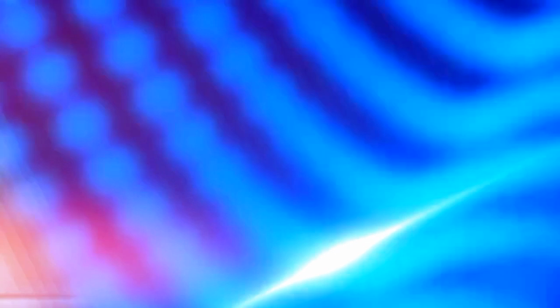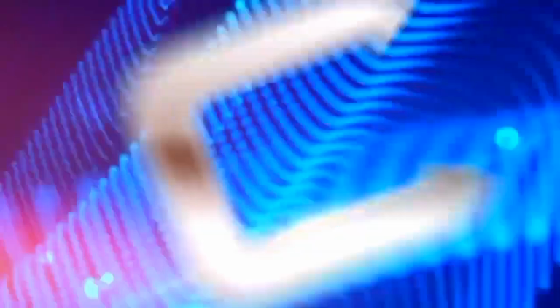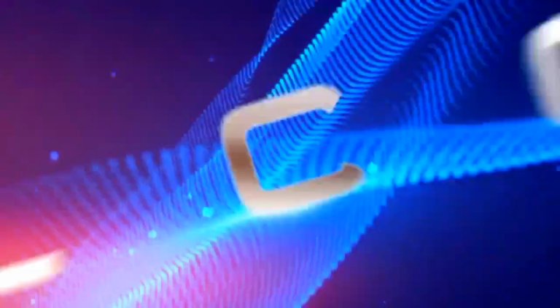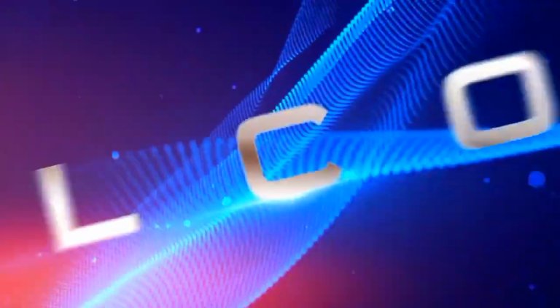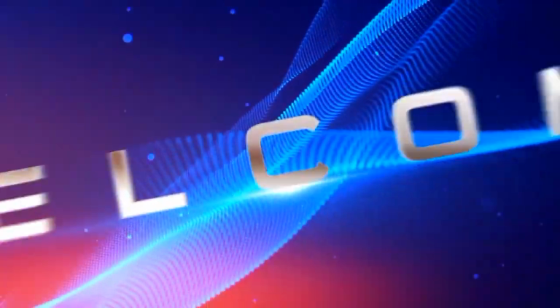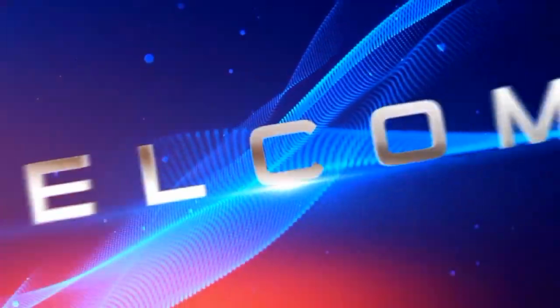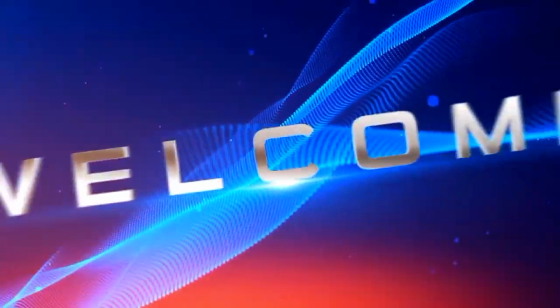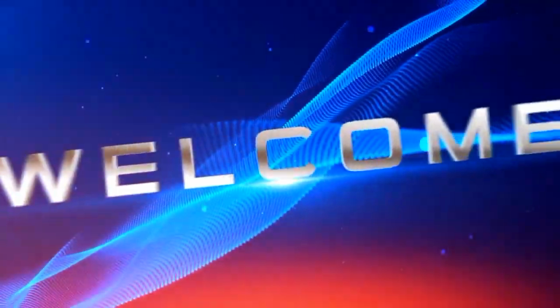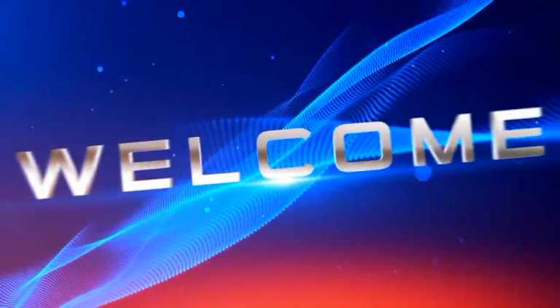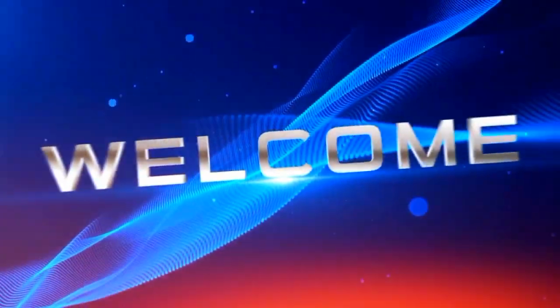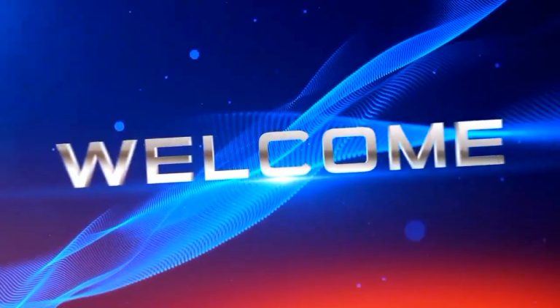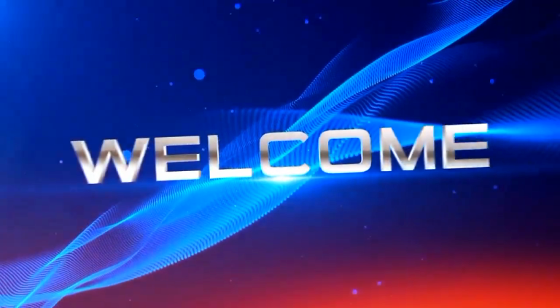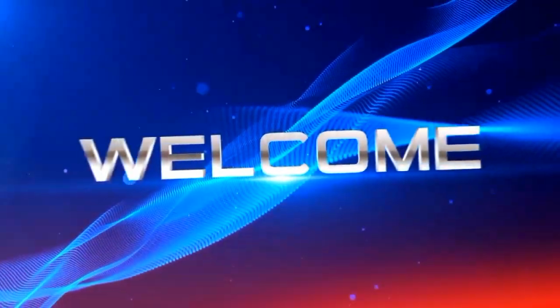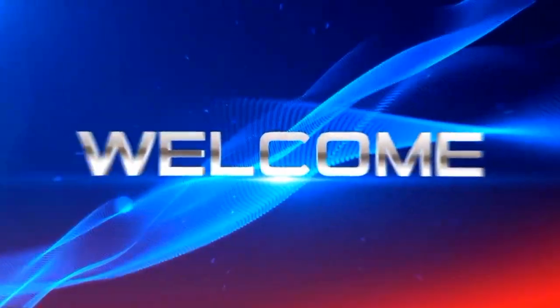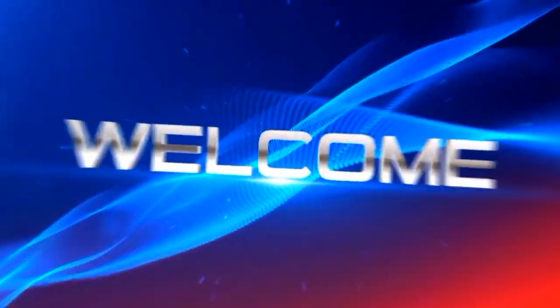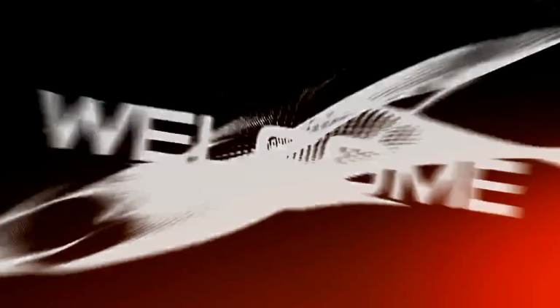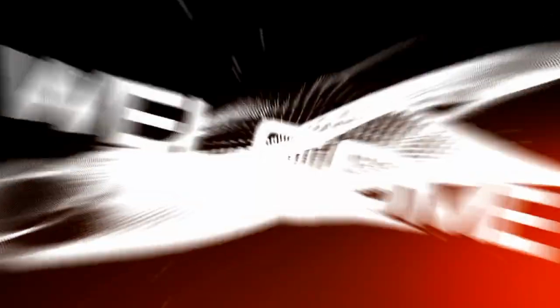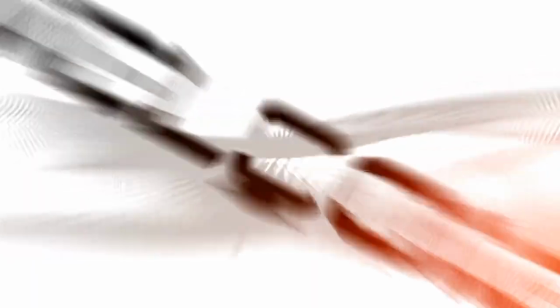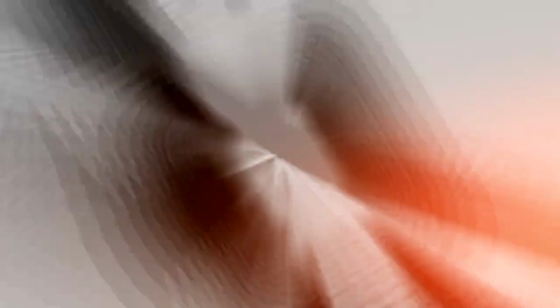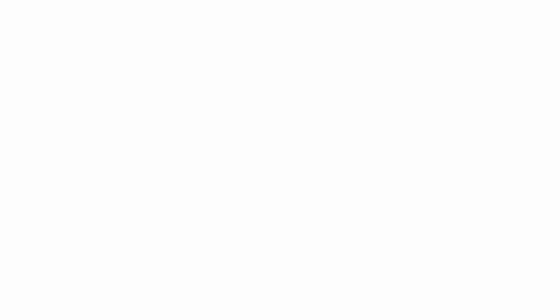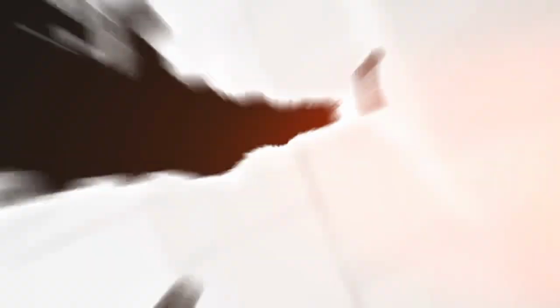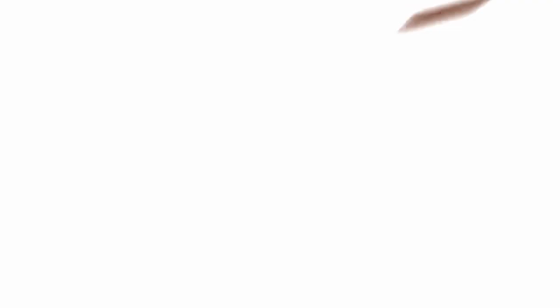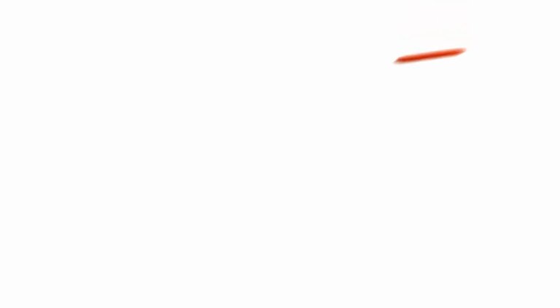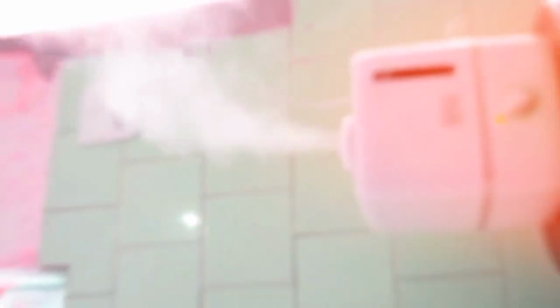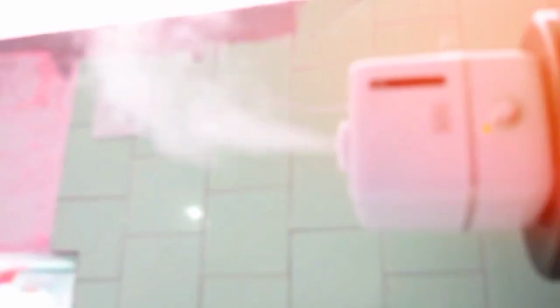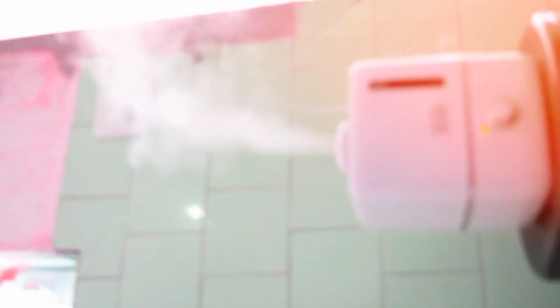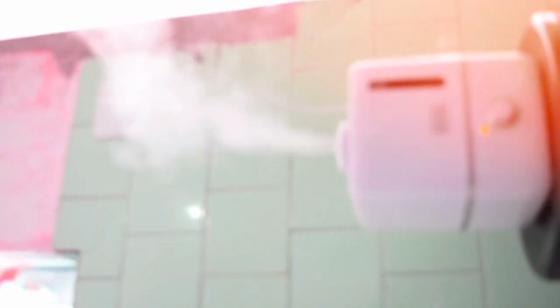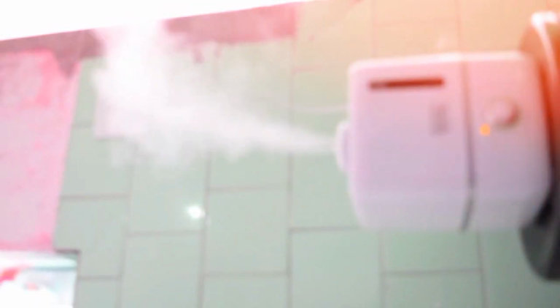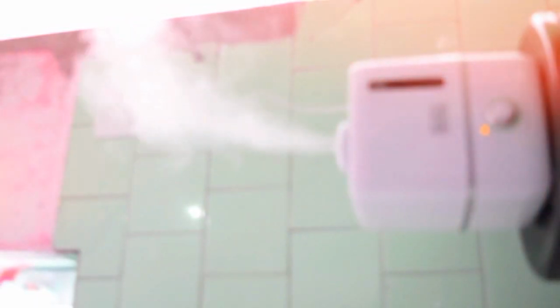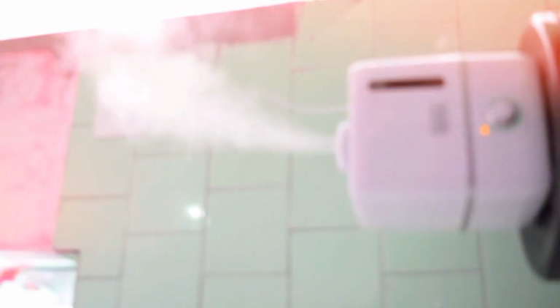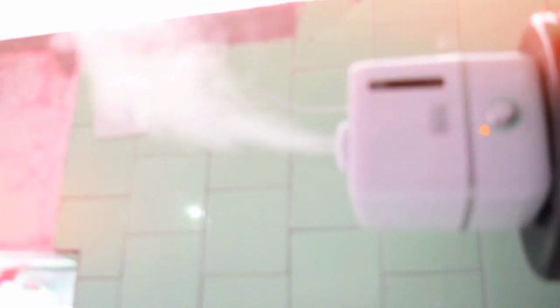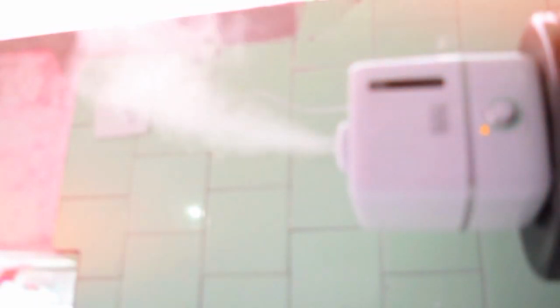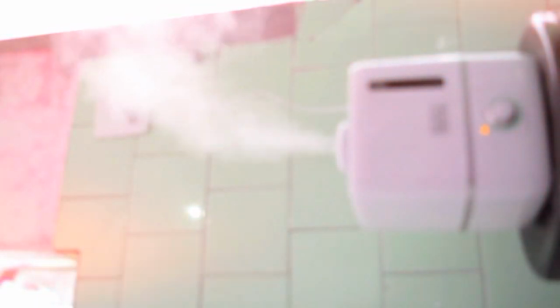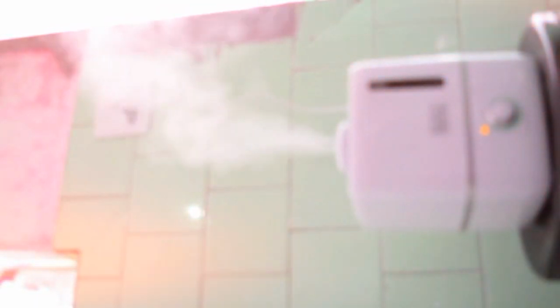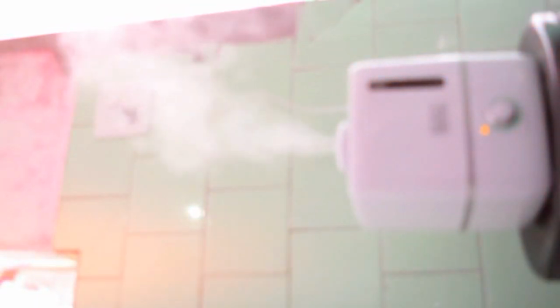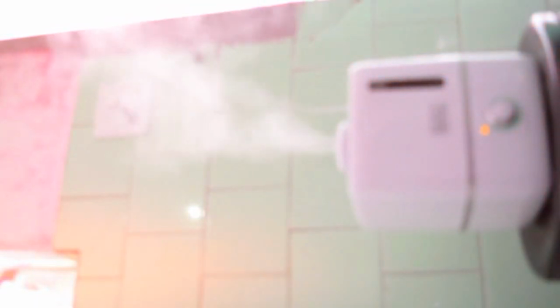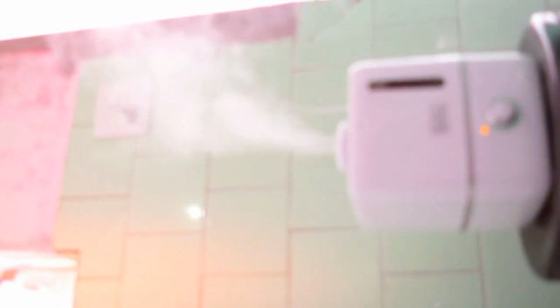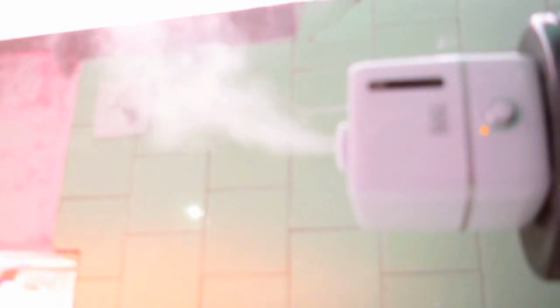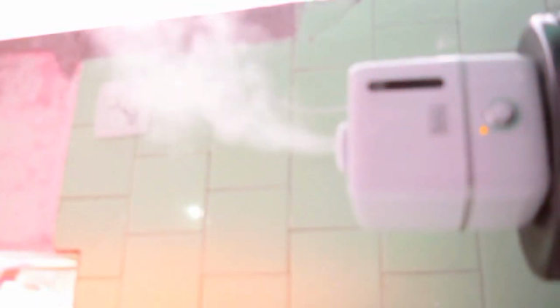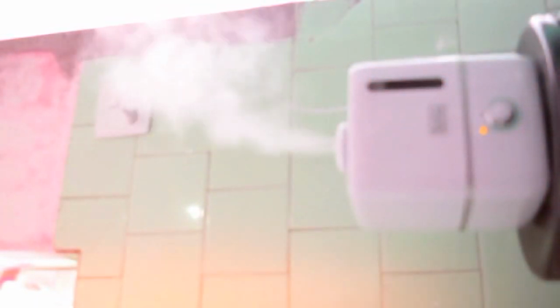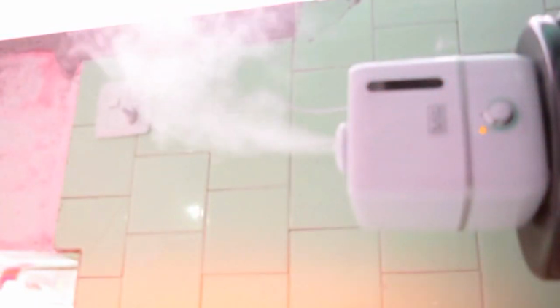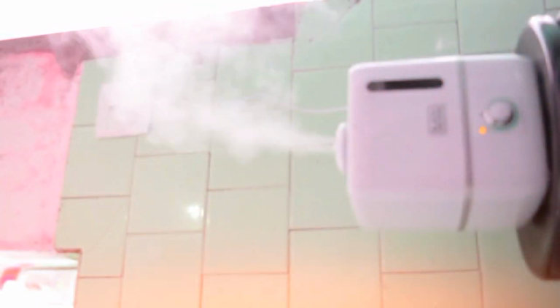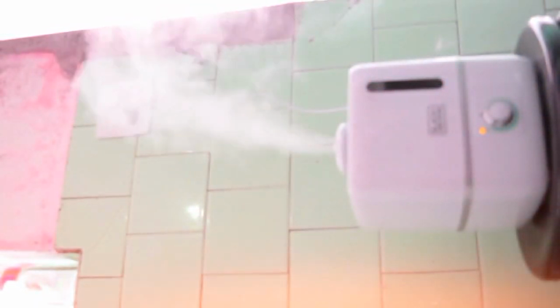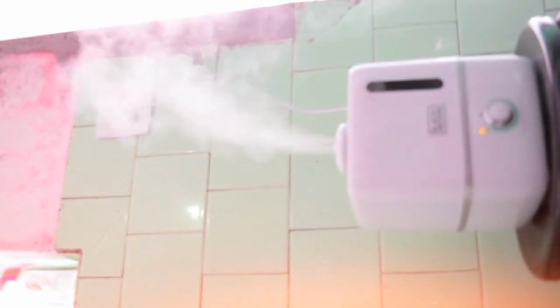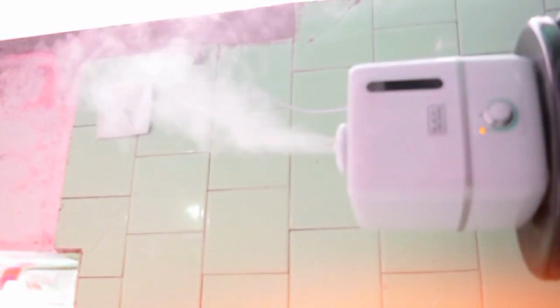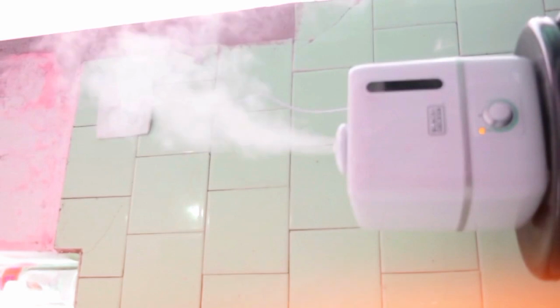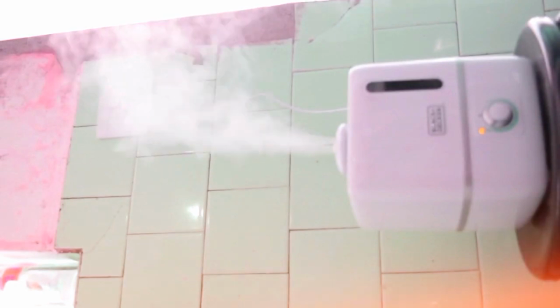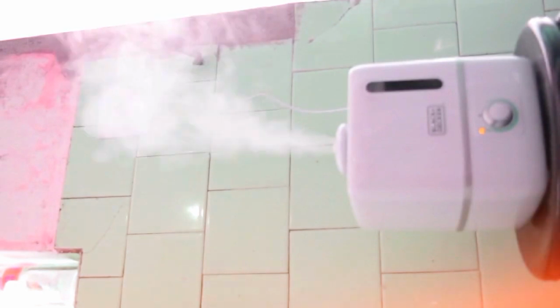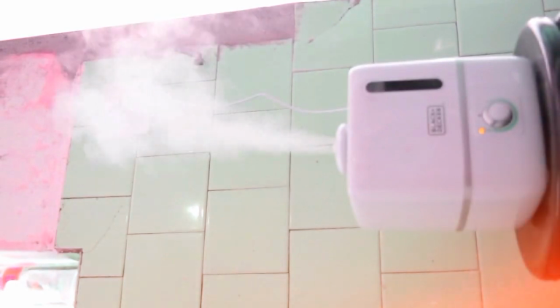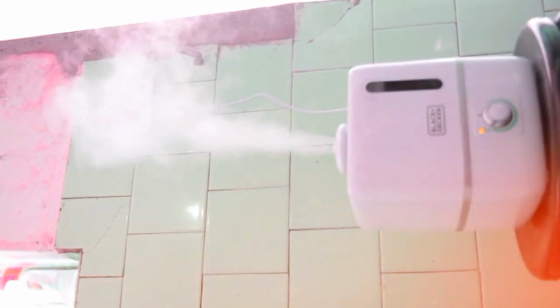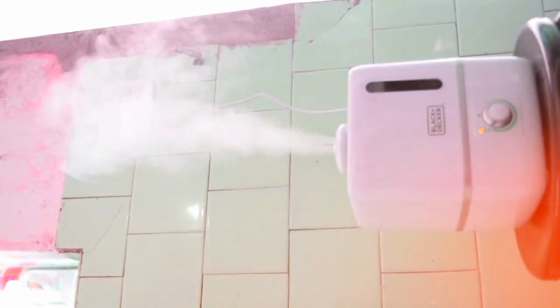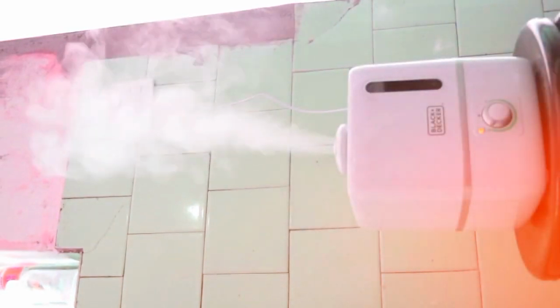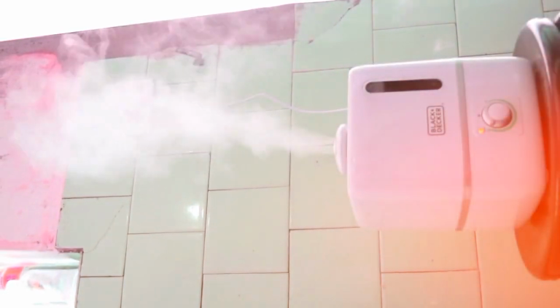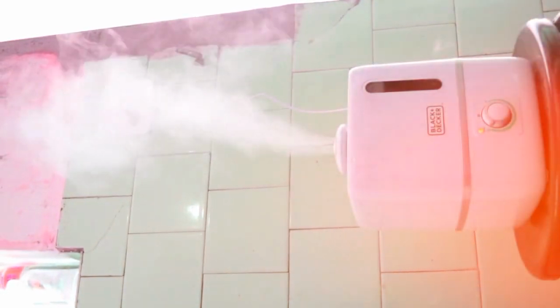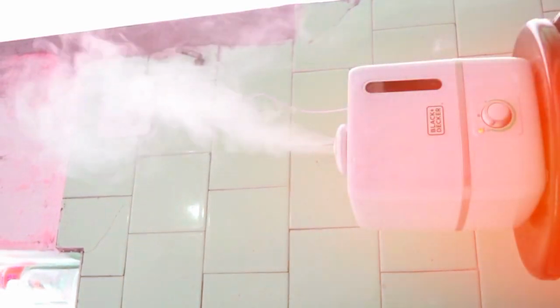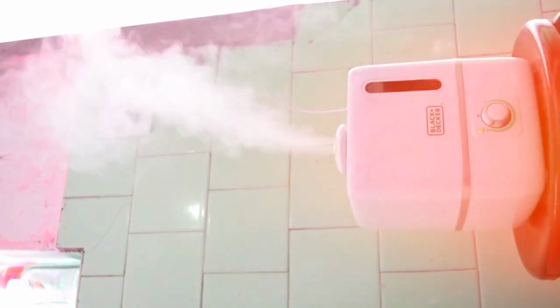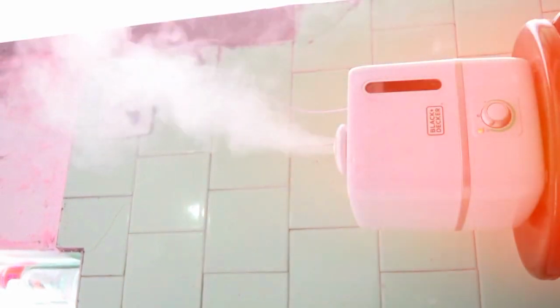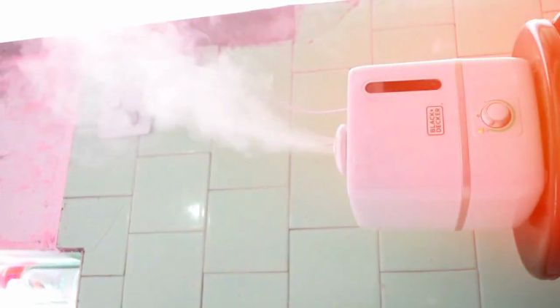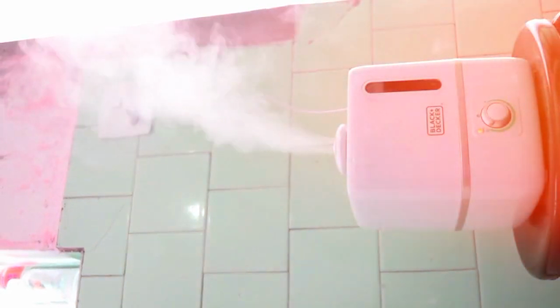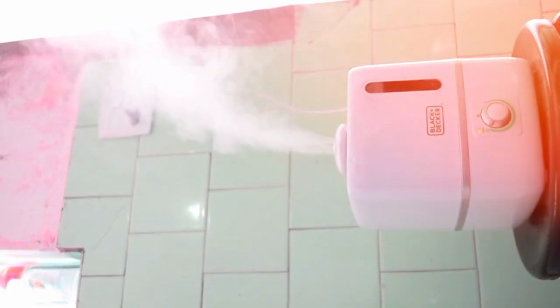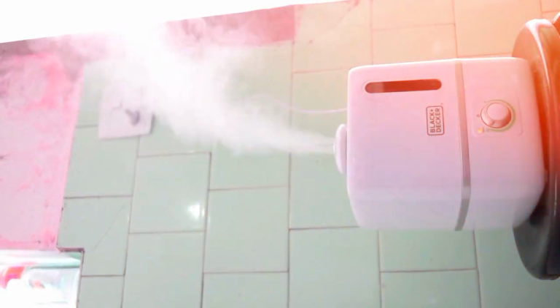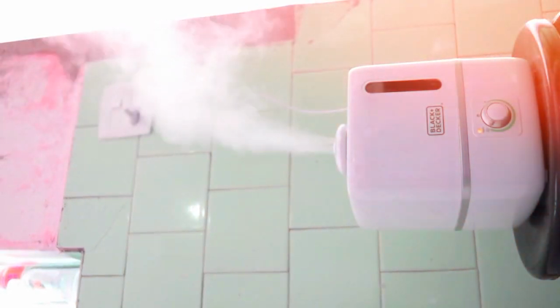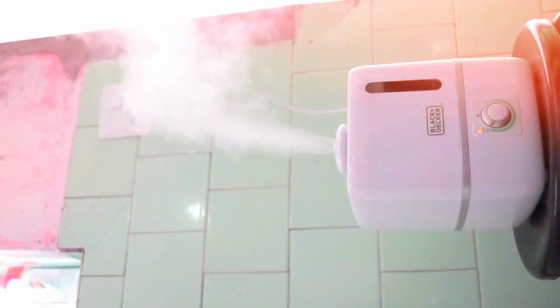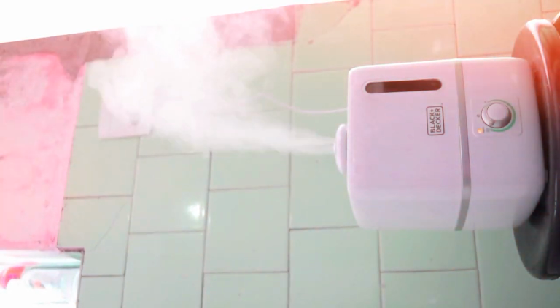Hey, air purifier seekers, today we're sharing the top 5 air purifiers of 2024 to help you breathe easy. Let's check them out.